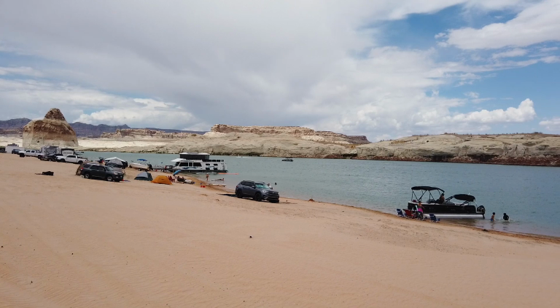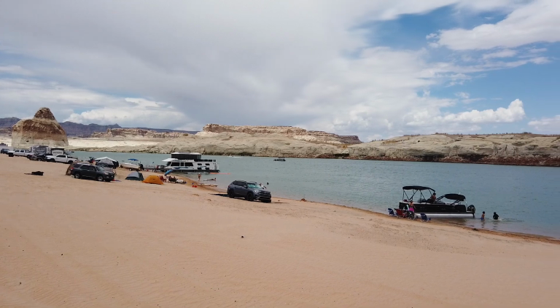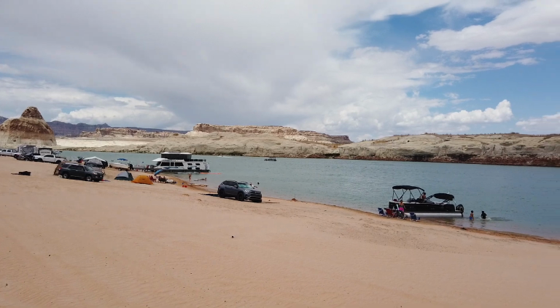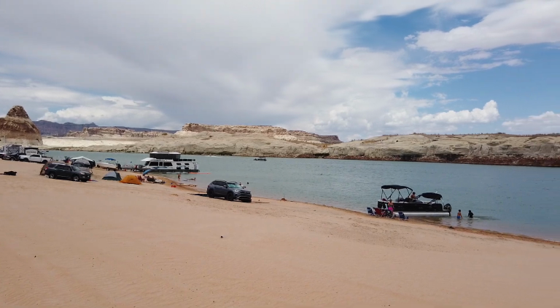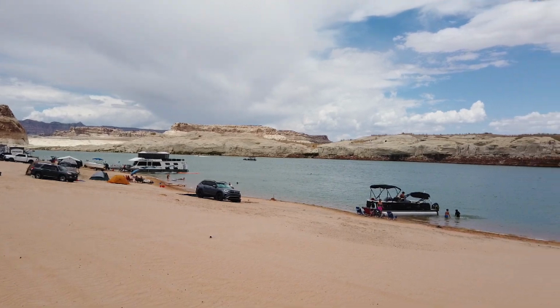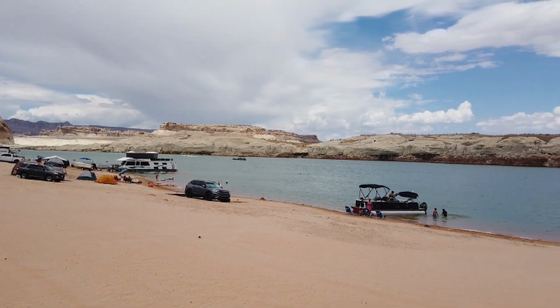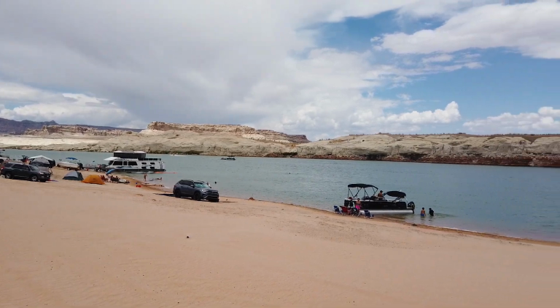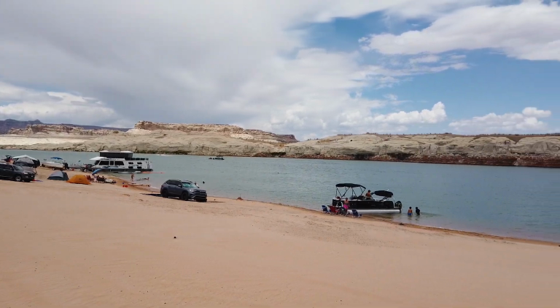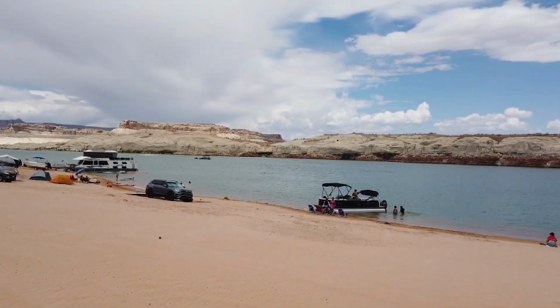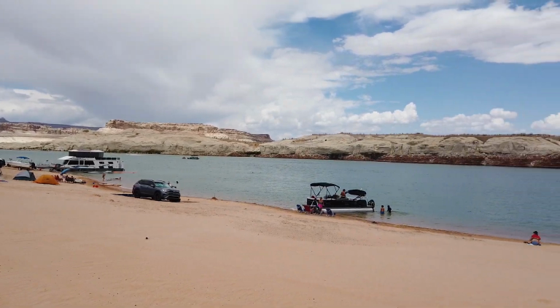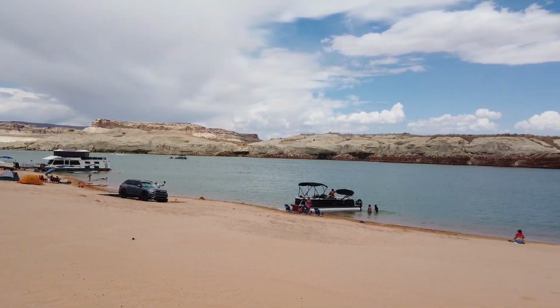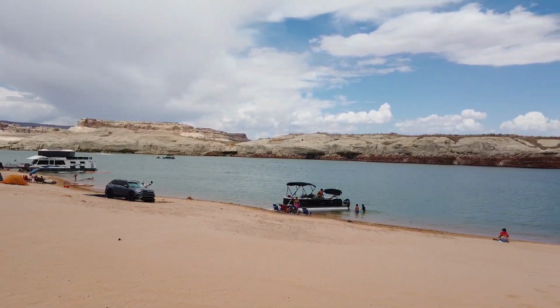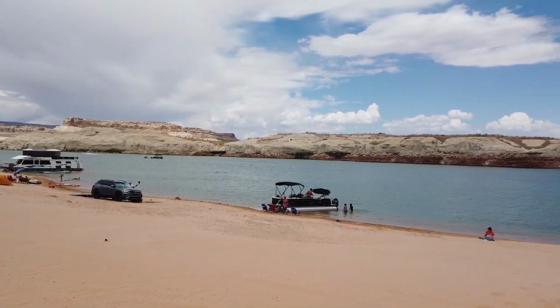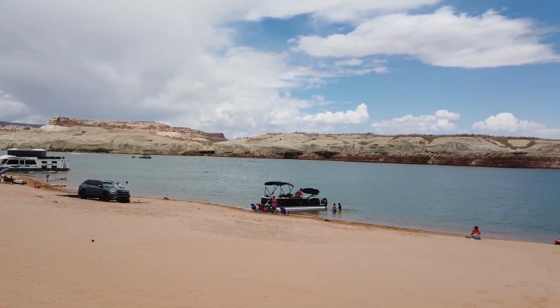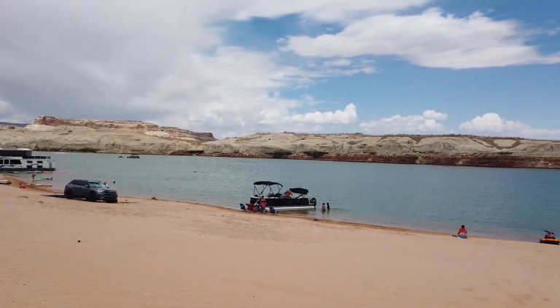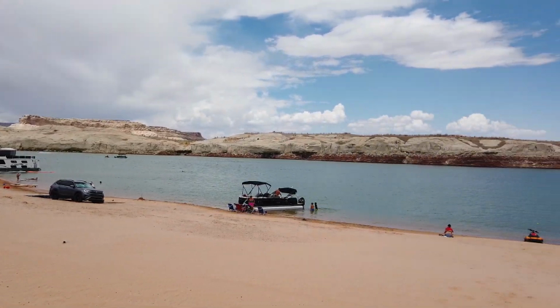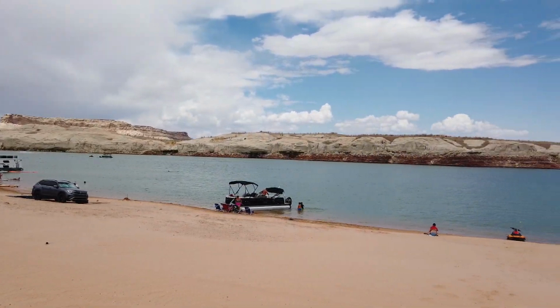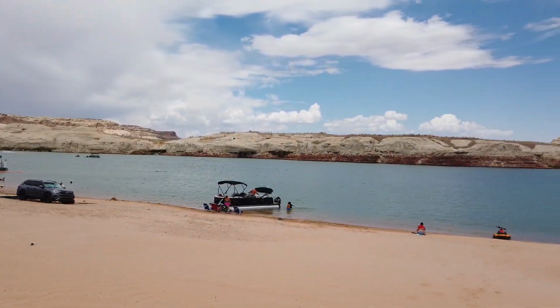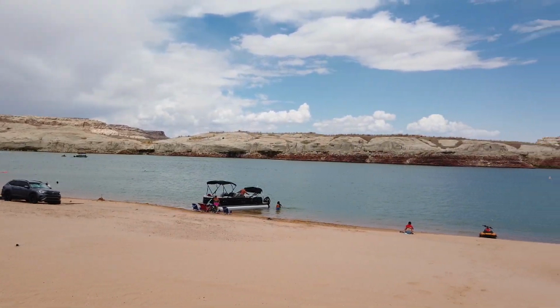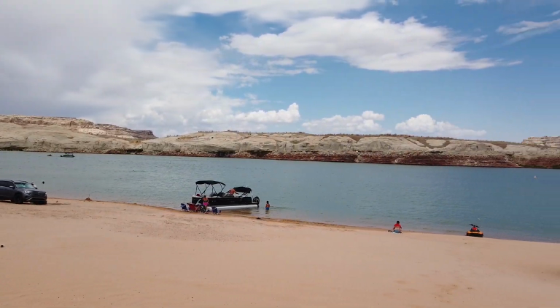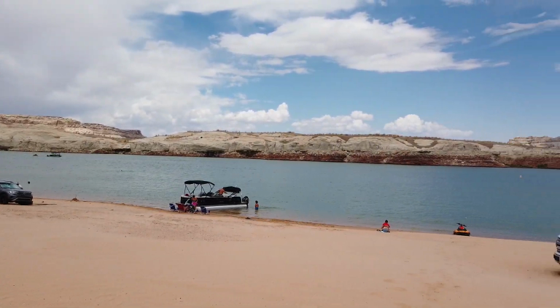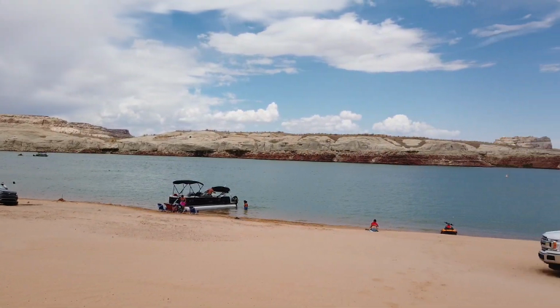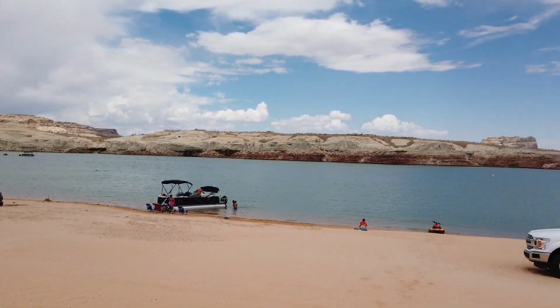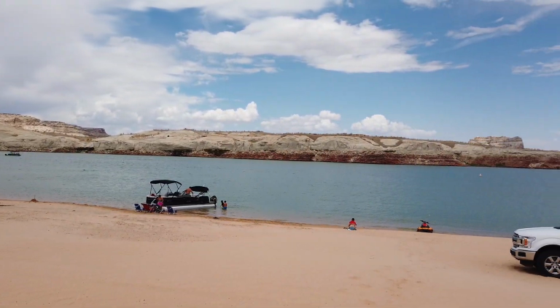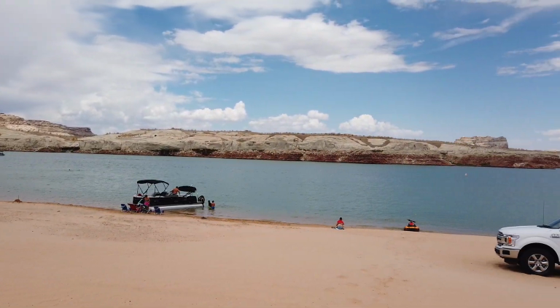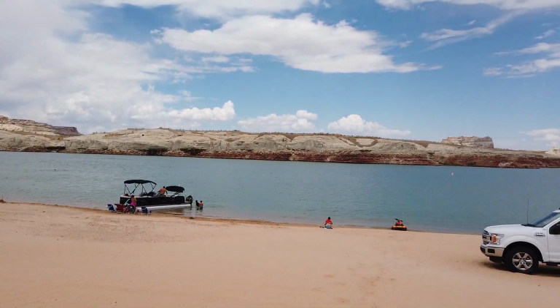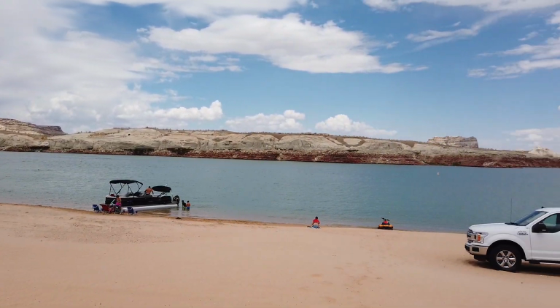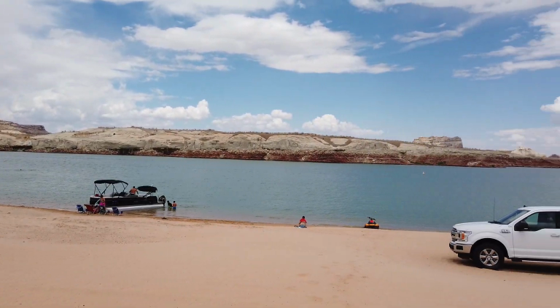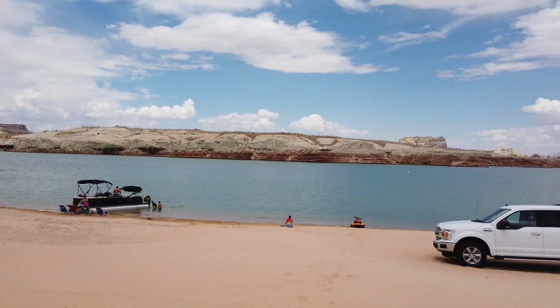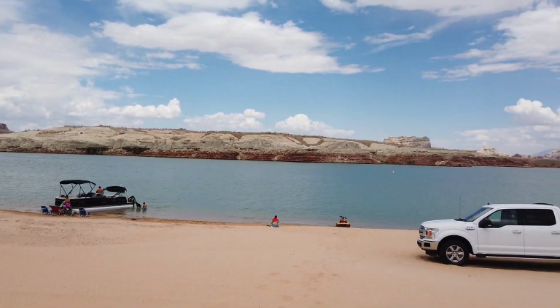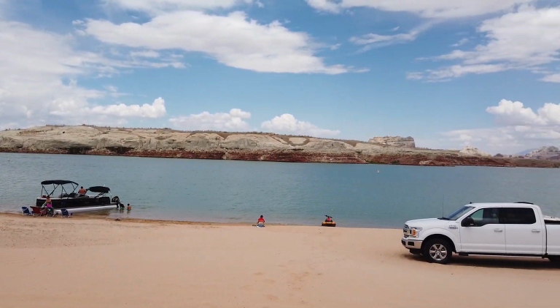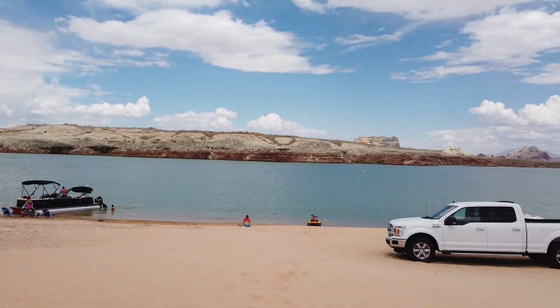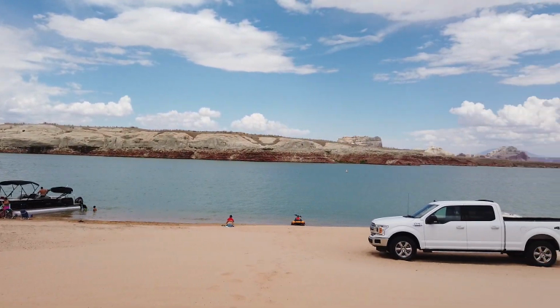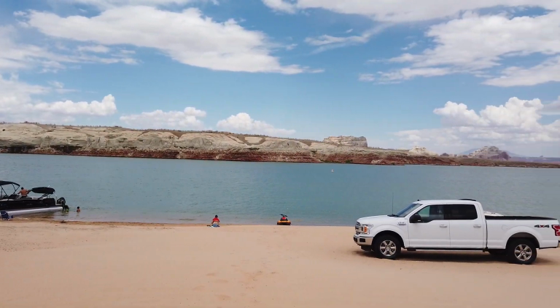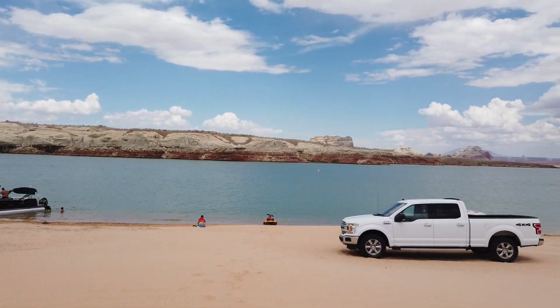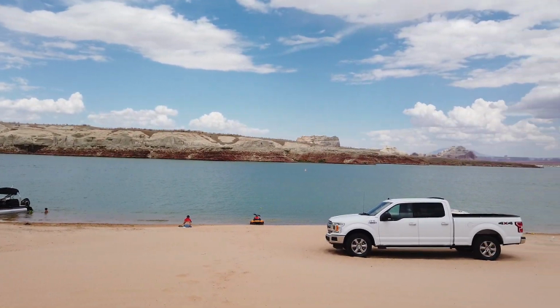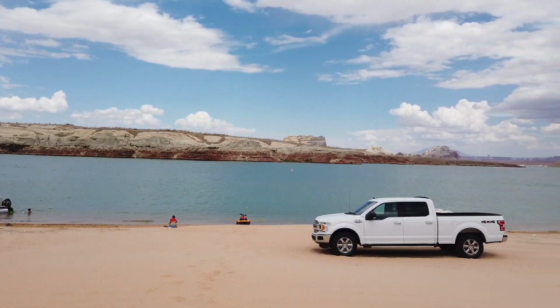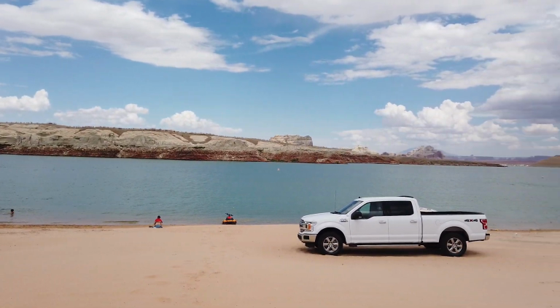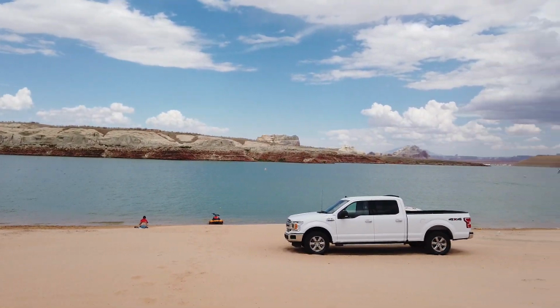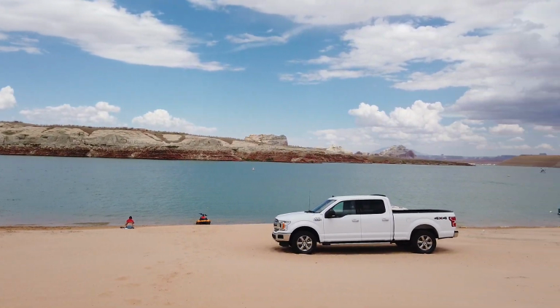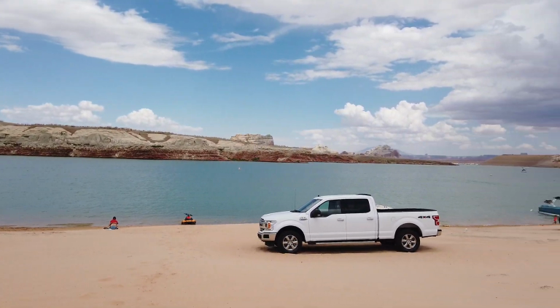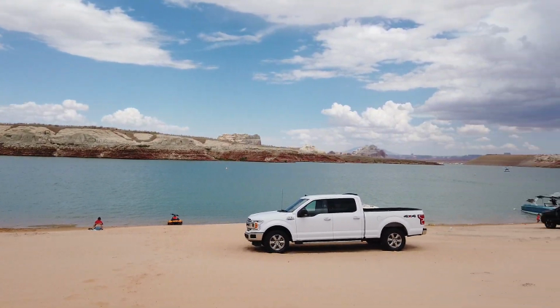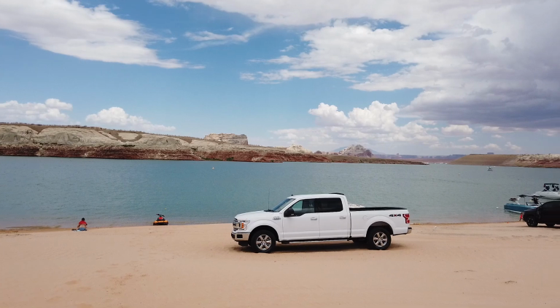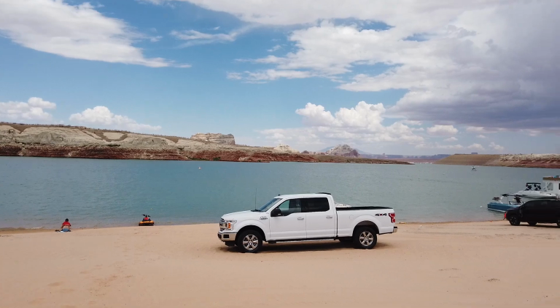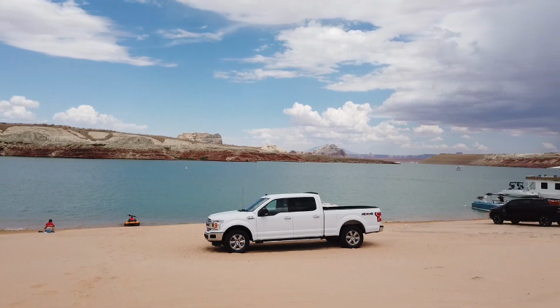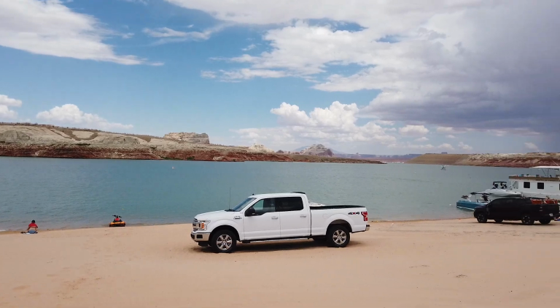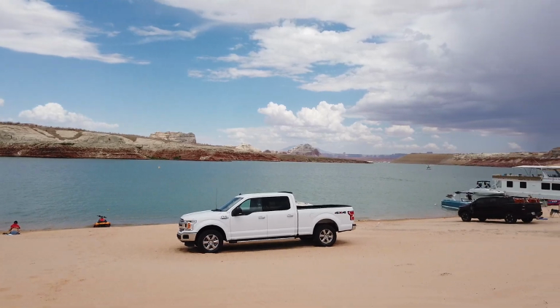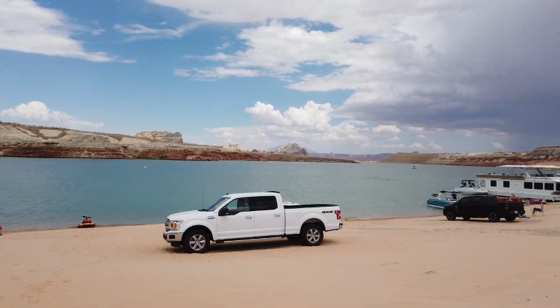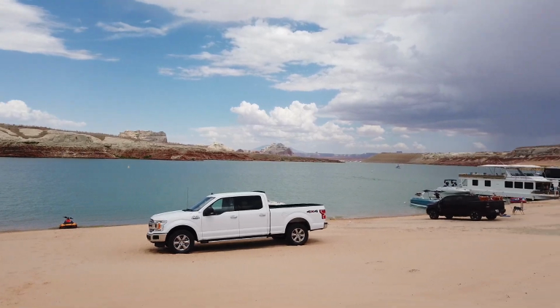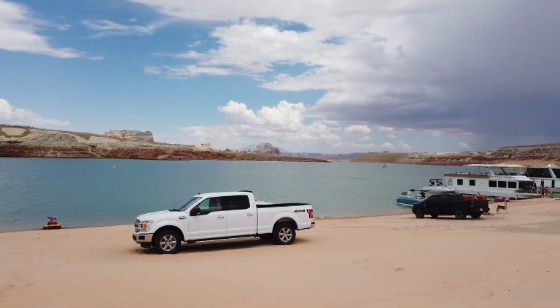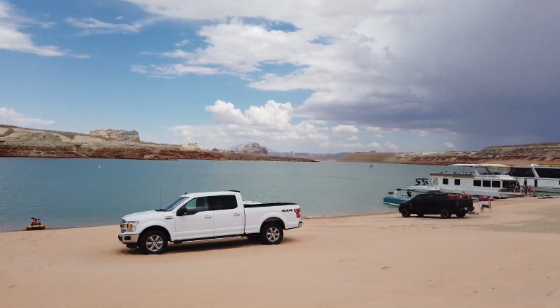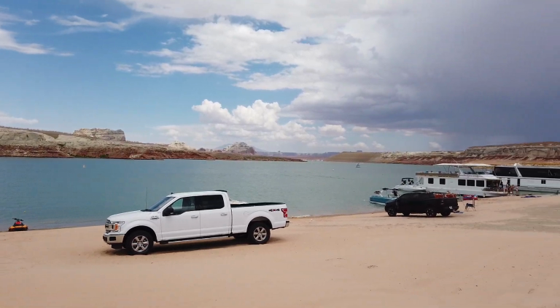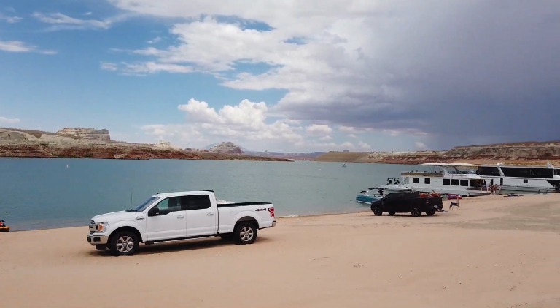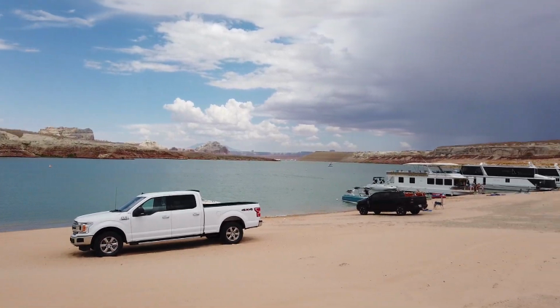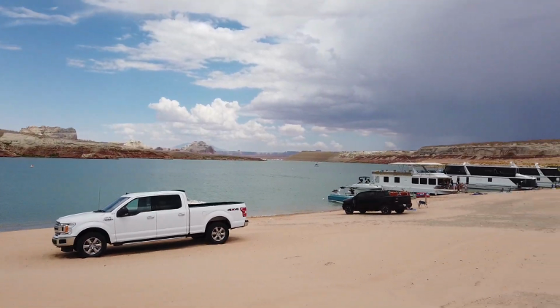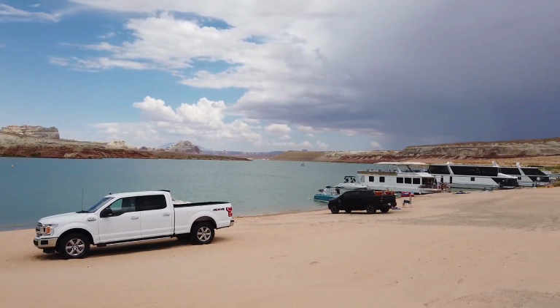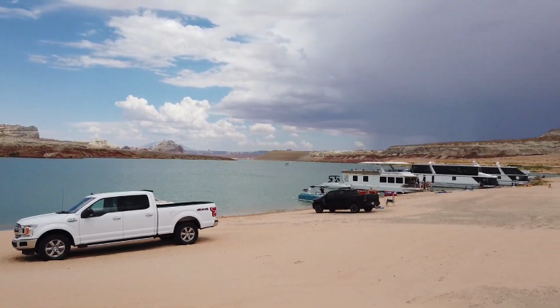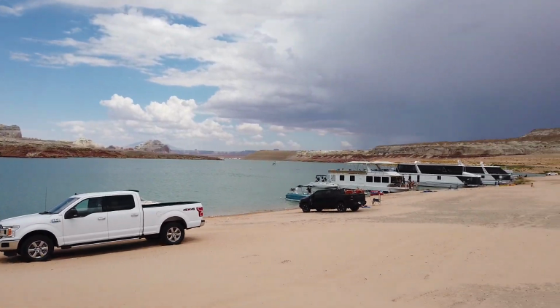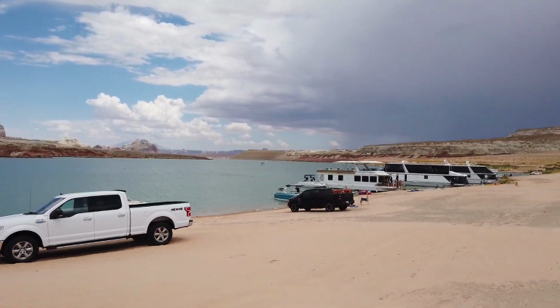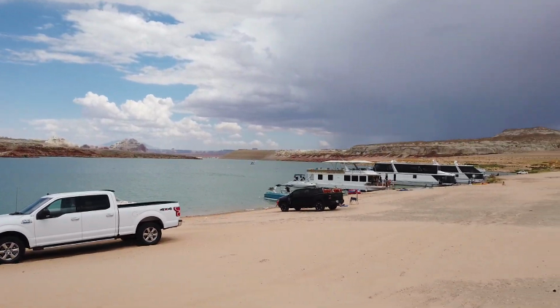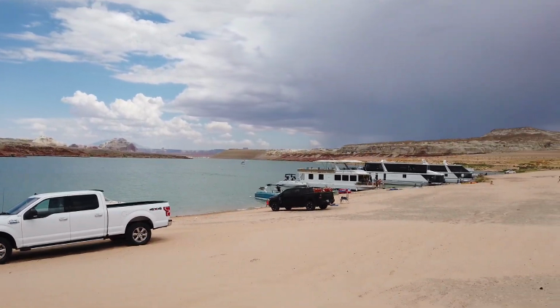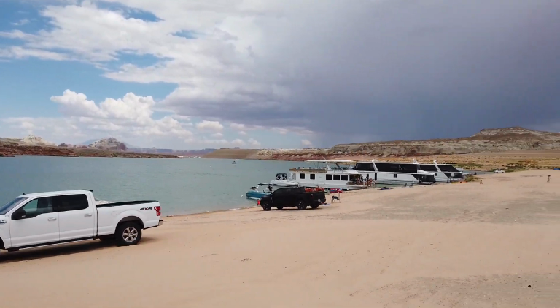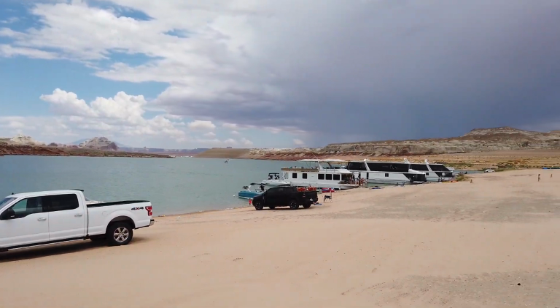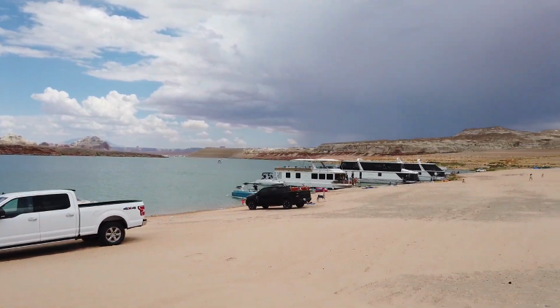Thor here. Lone Rock Beach update, July 1st, 2022. Many folks have been asking about an update on Lone Rock Beach, so today I went out and got one.